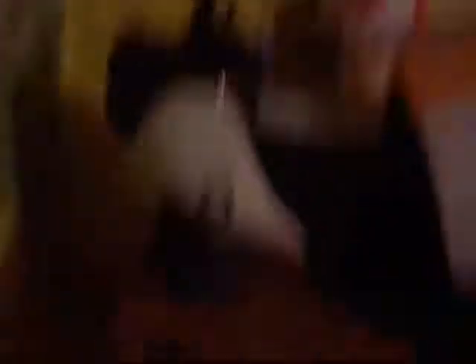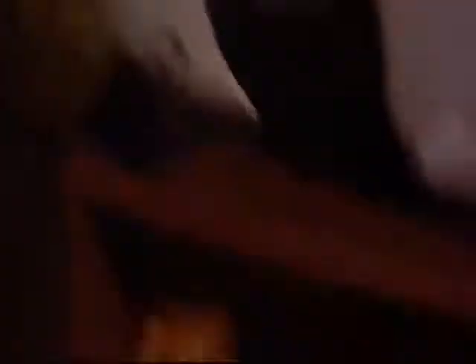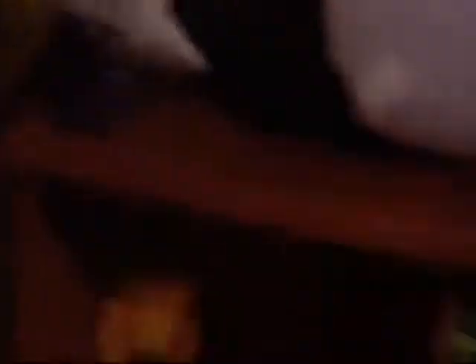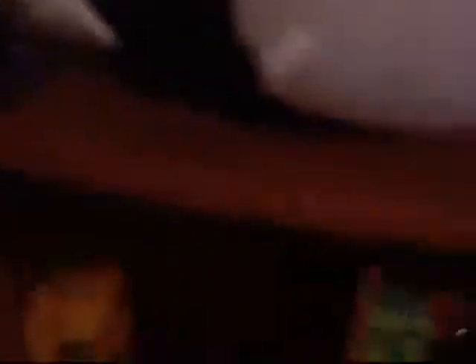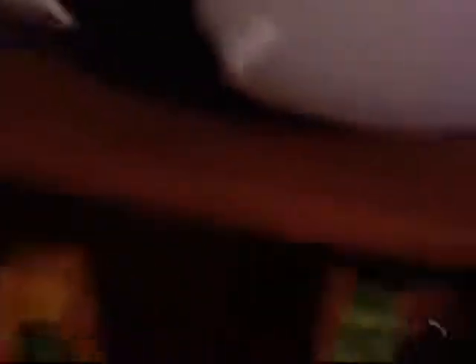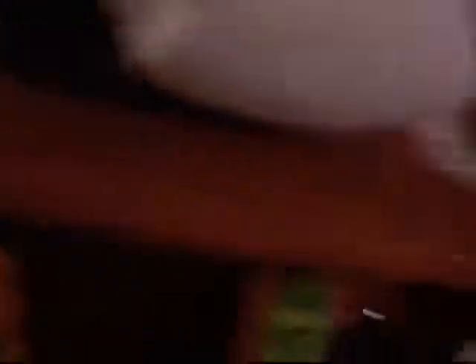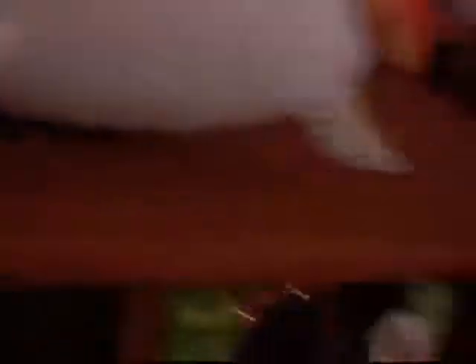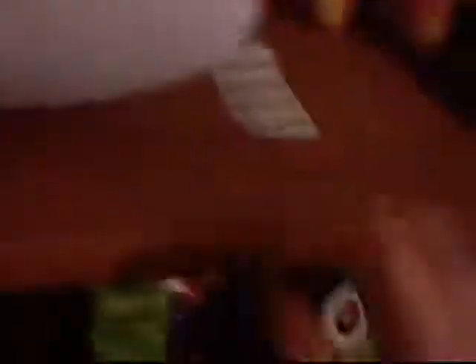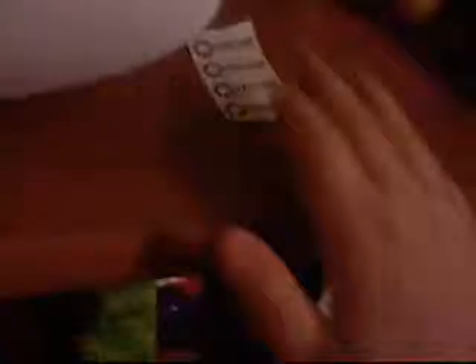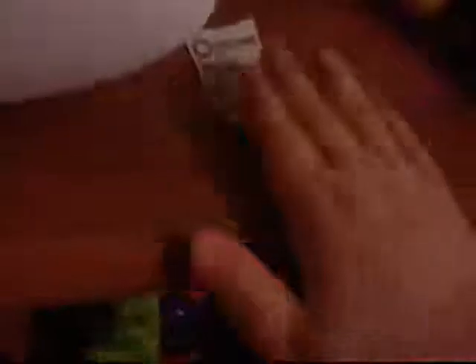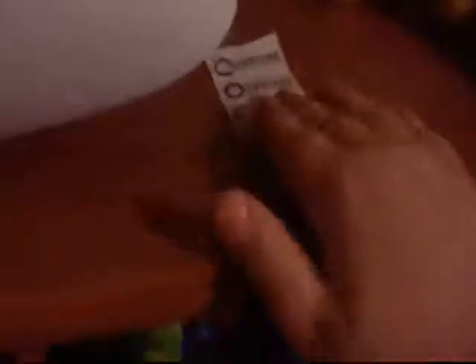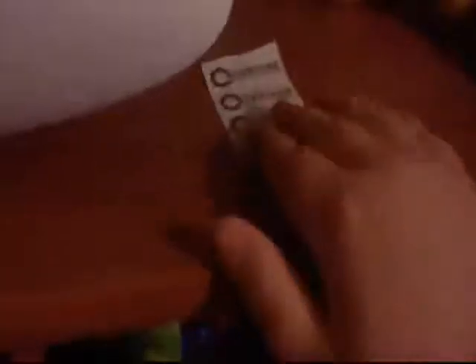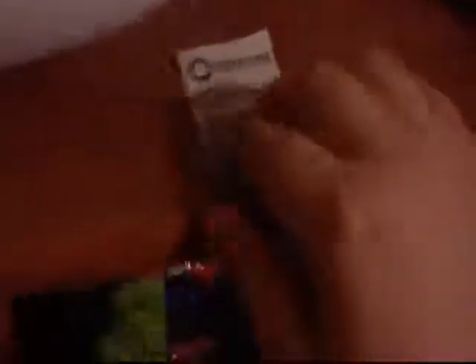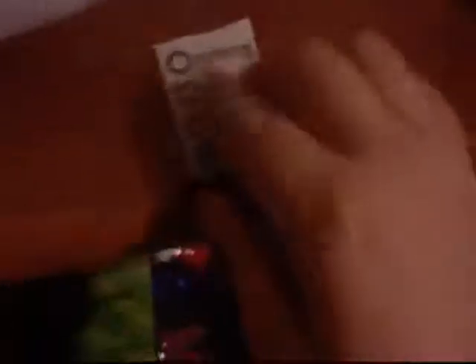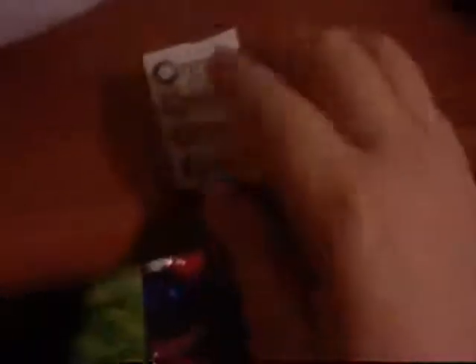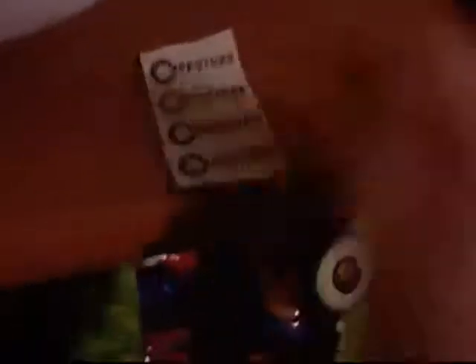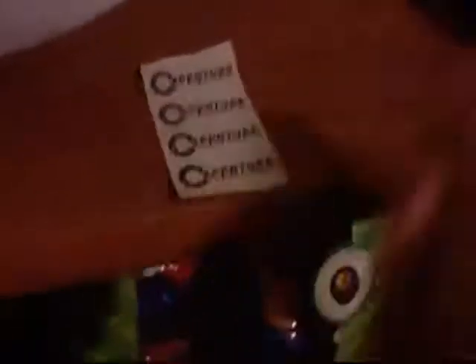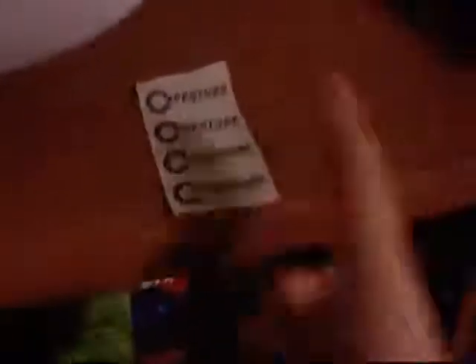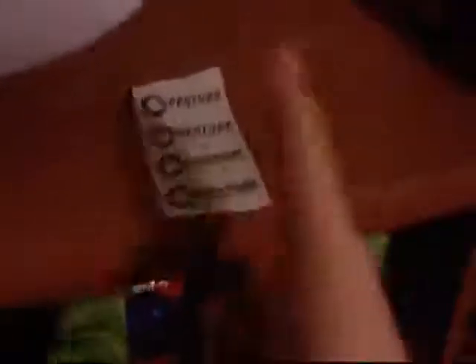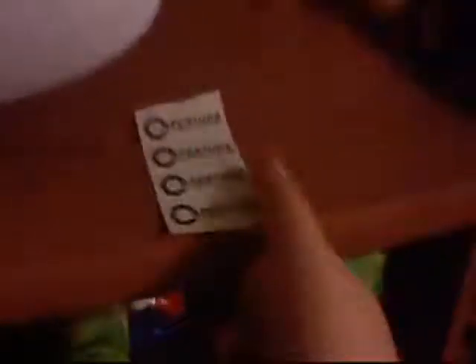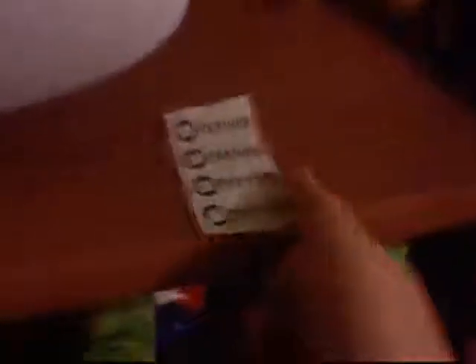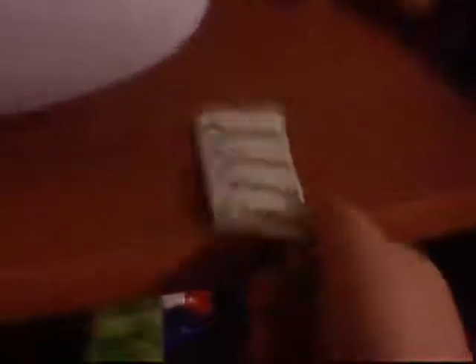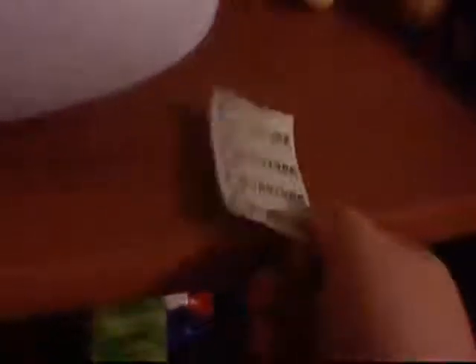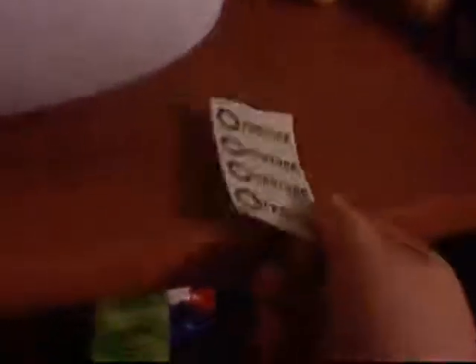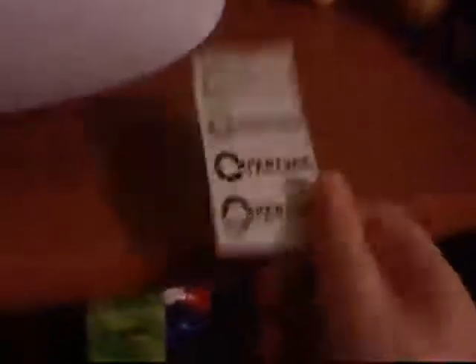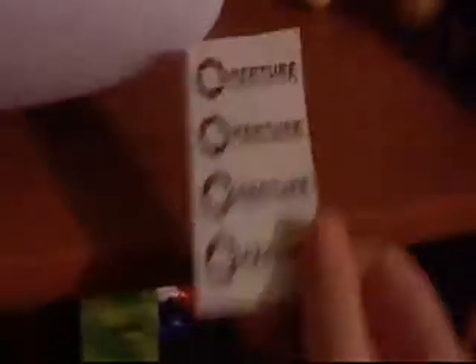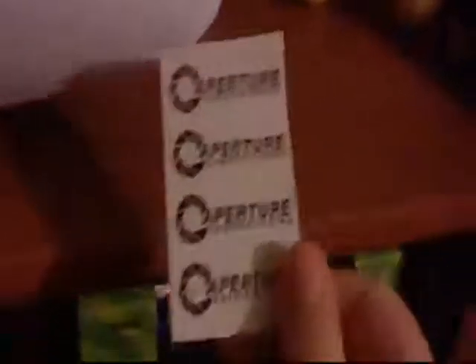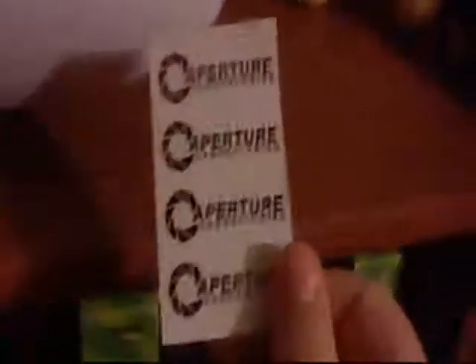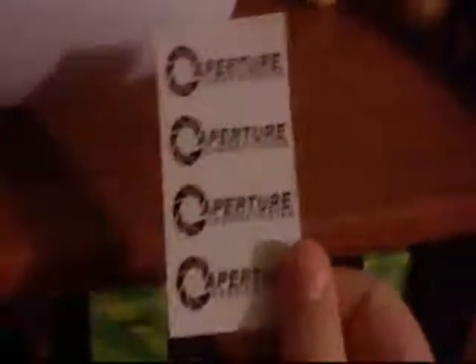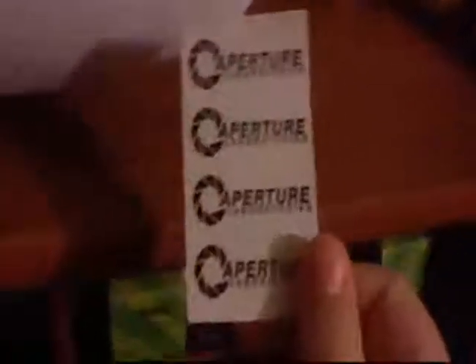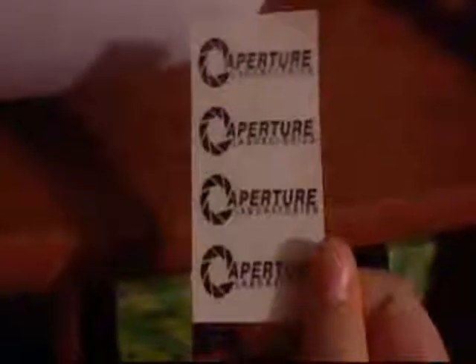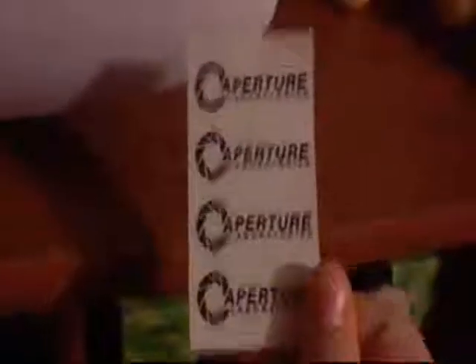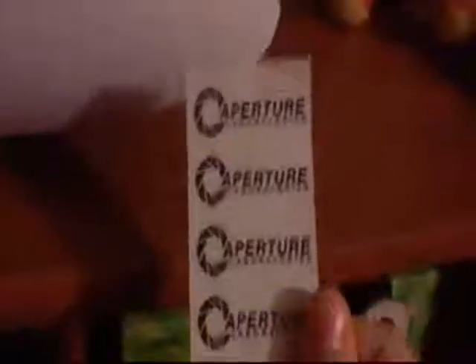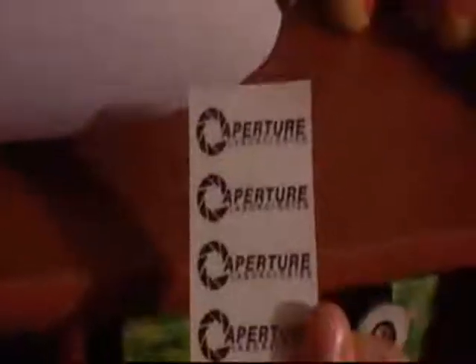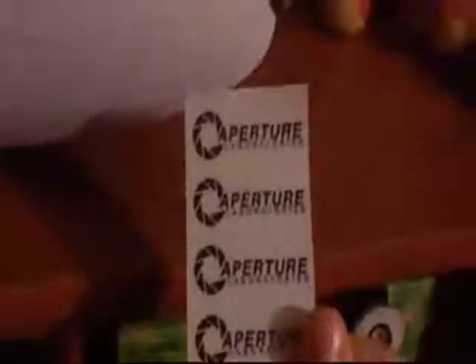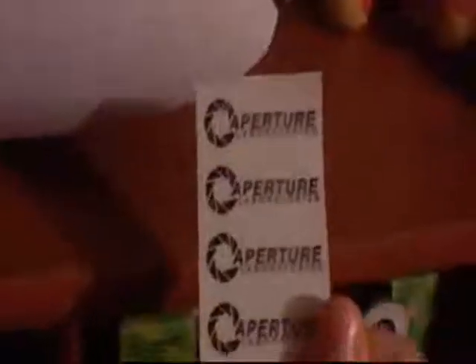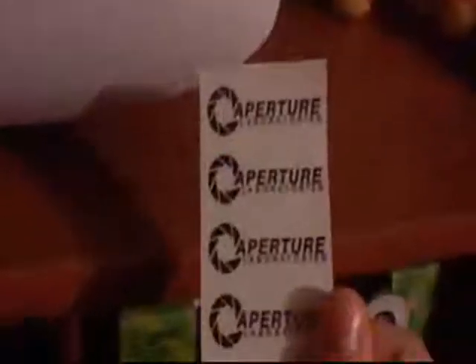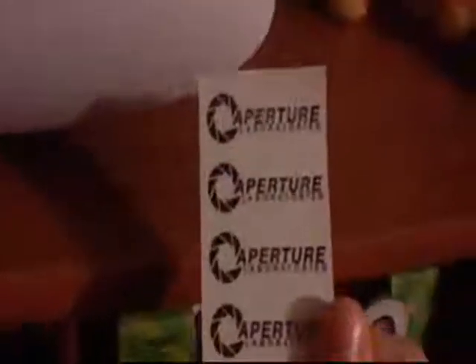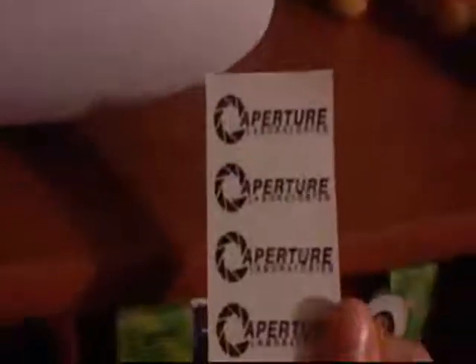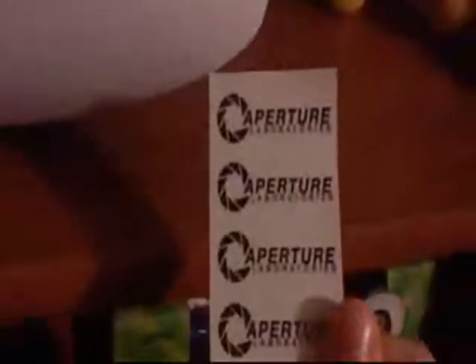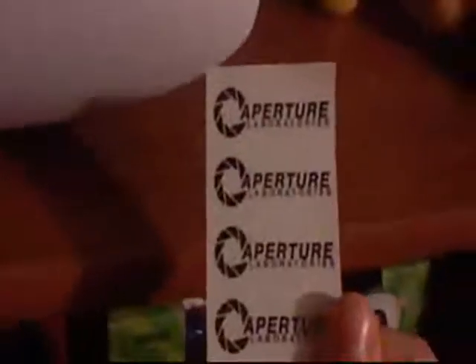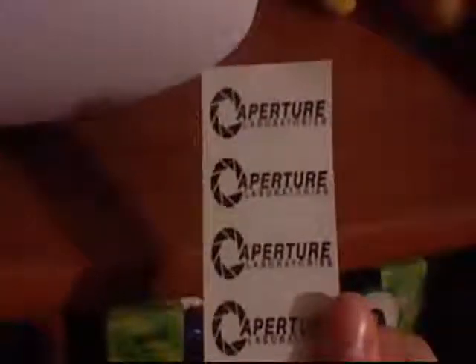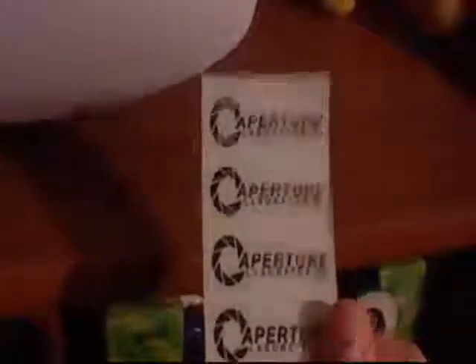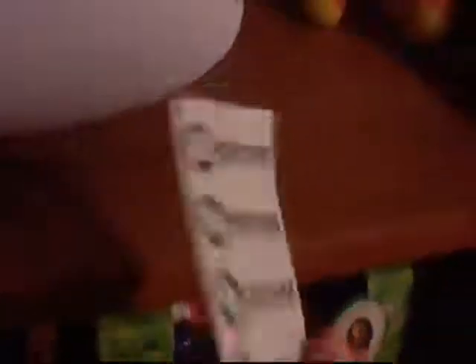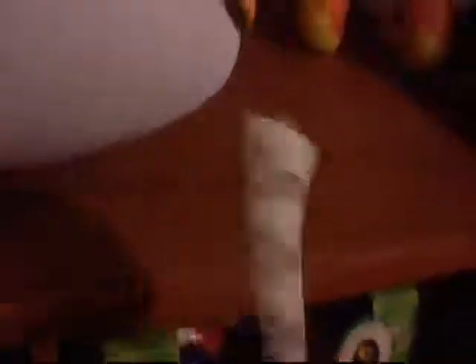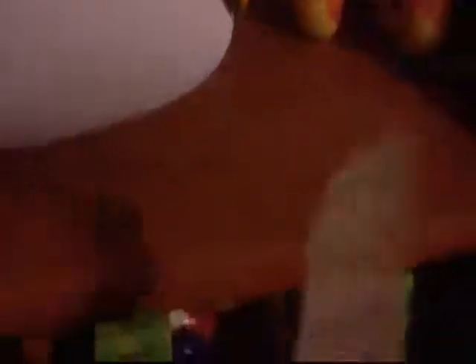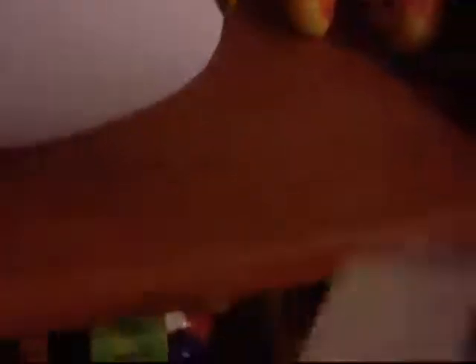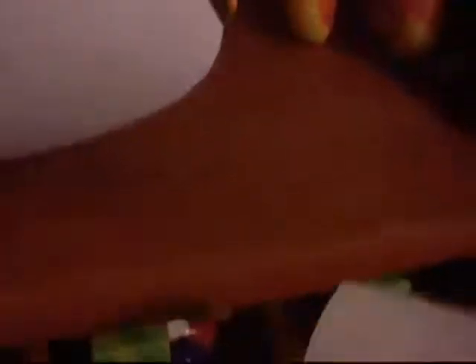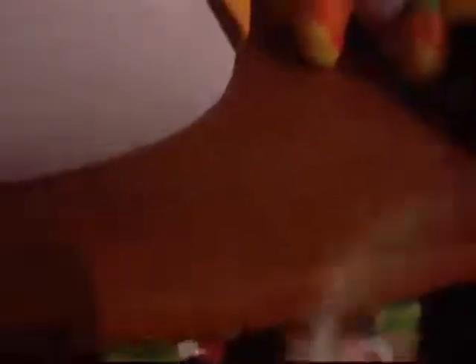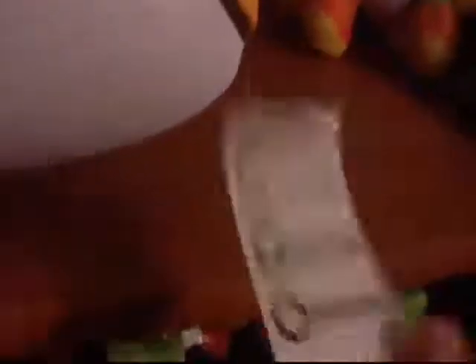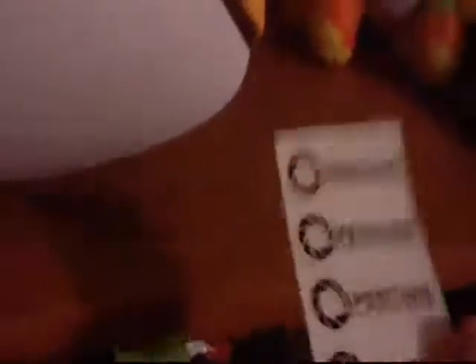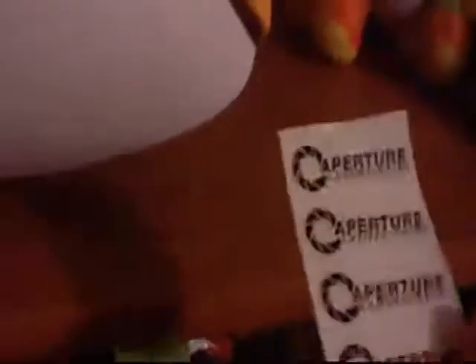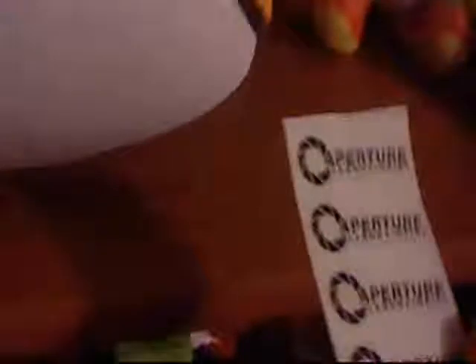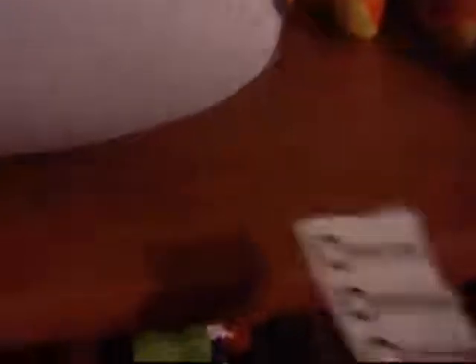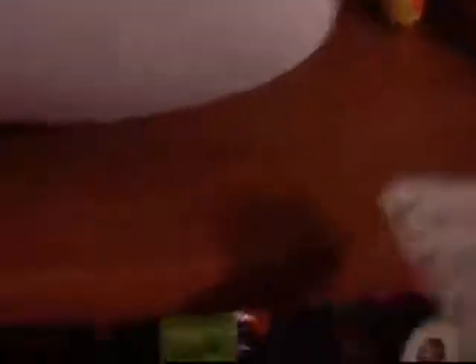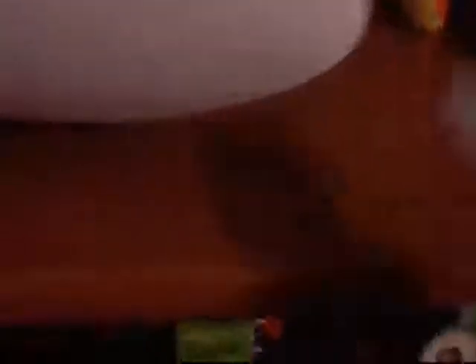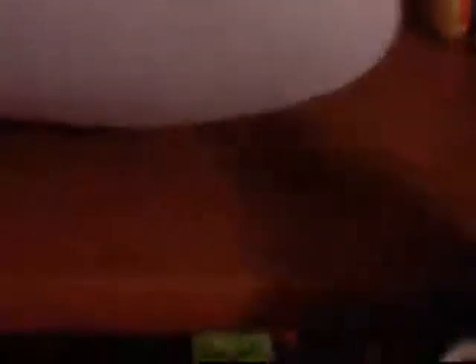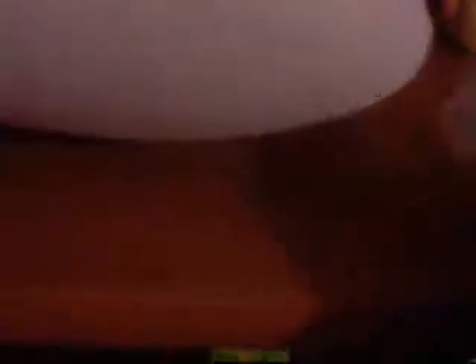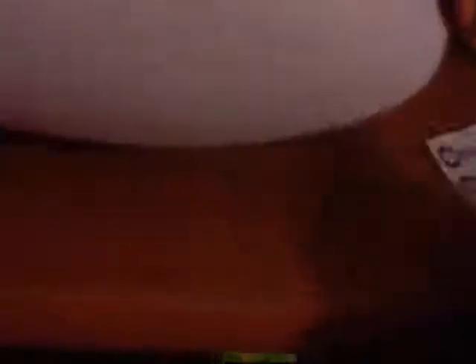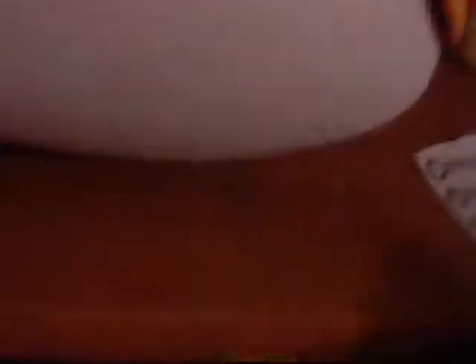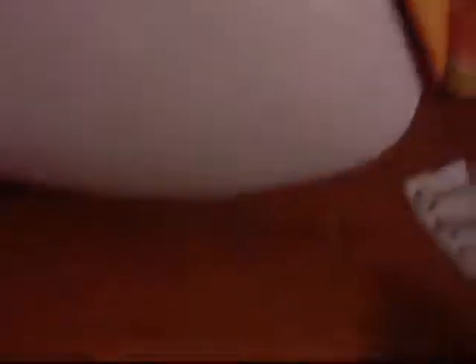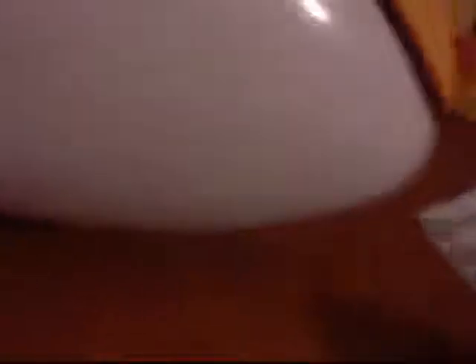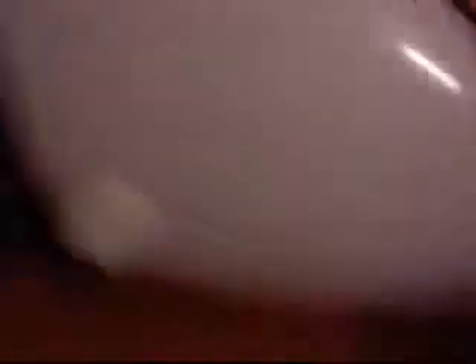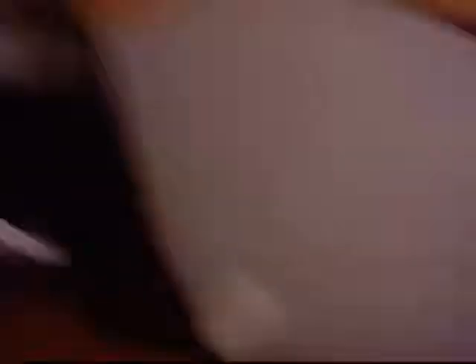First off, this is a review by the way — you get this Aperture Laboratories sticker sheet. Very nice.